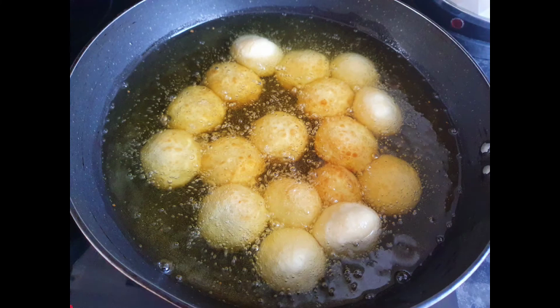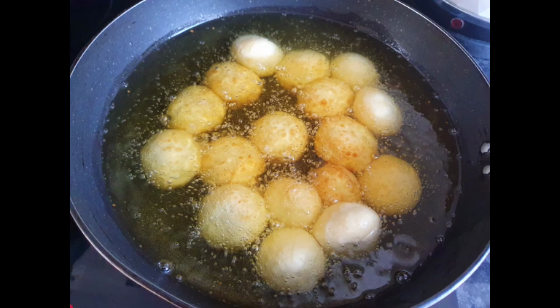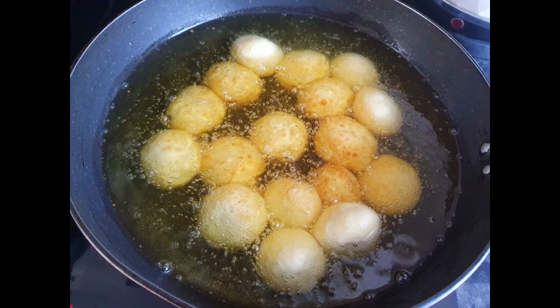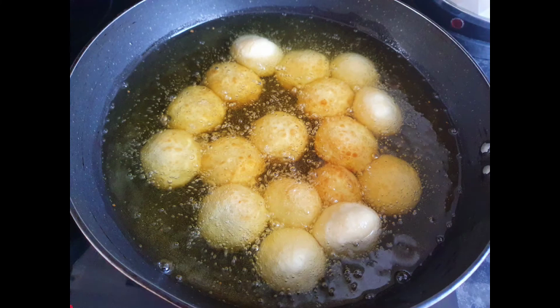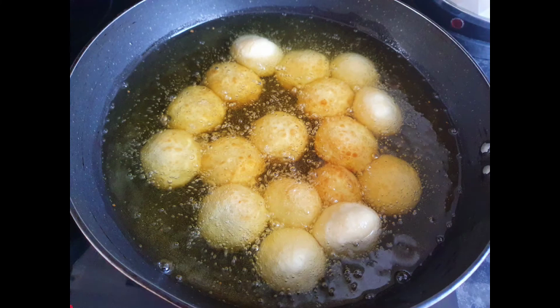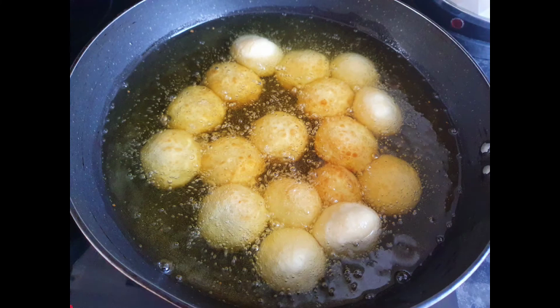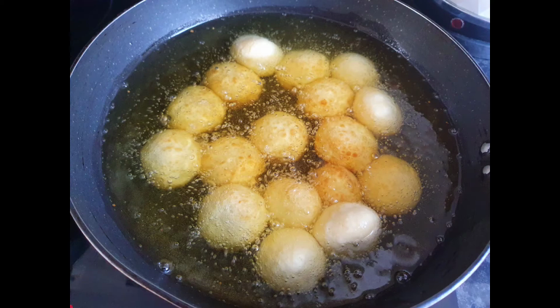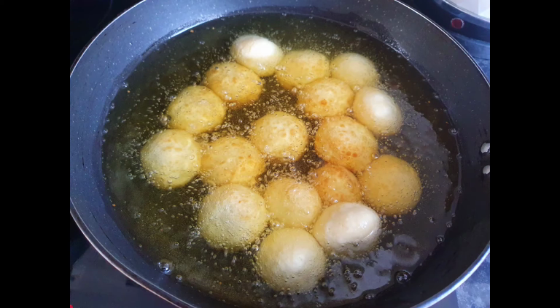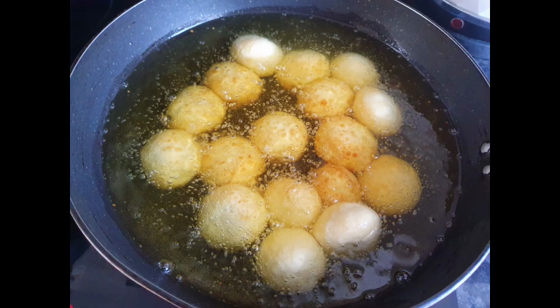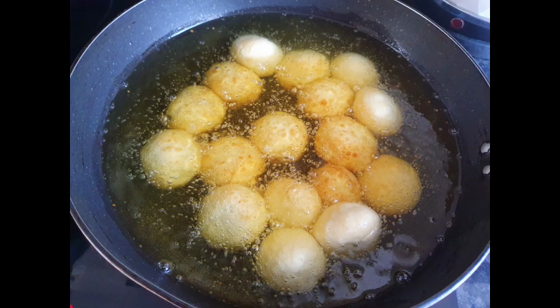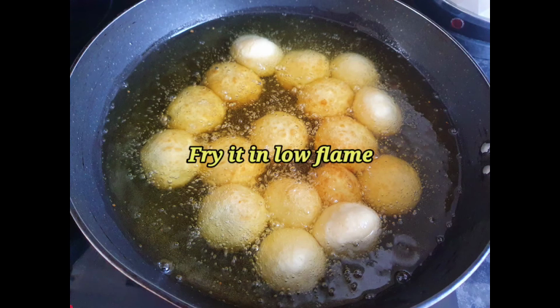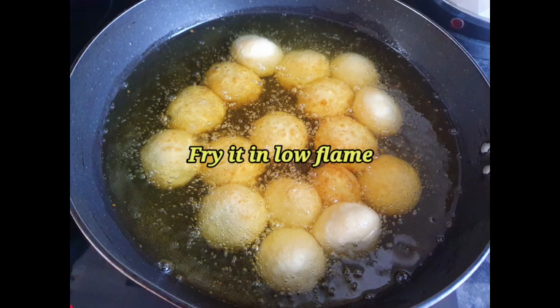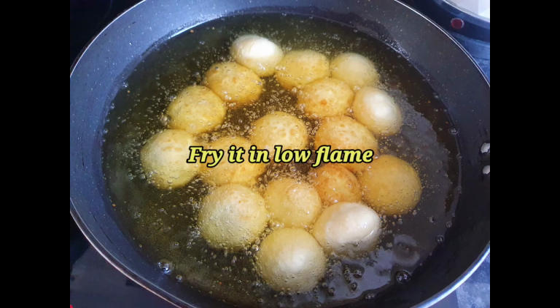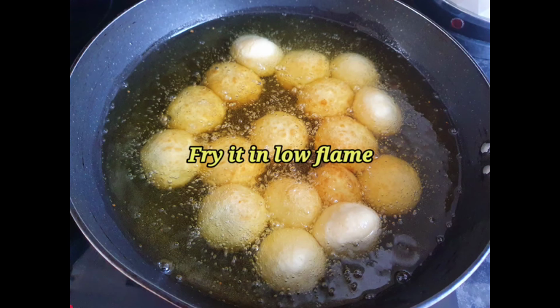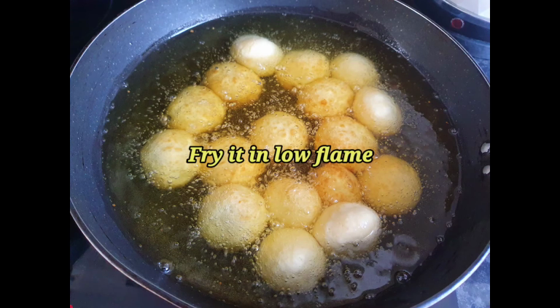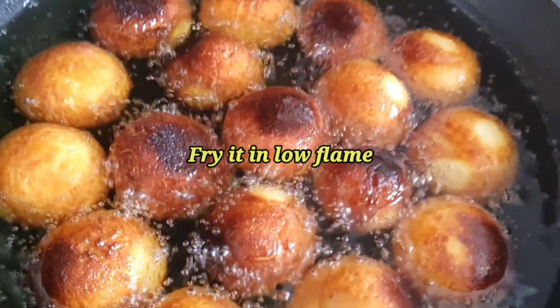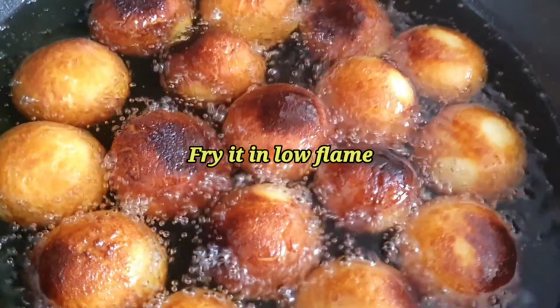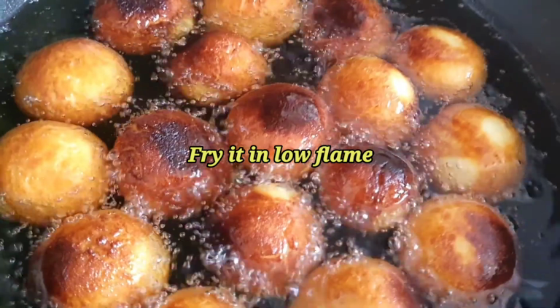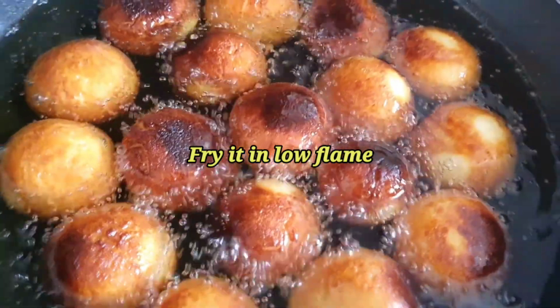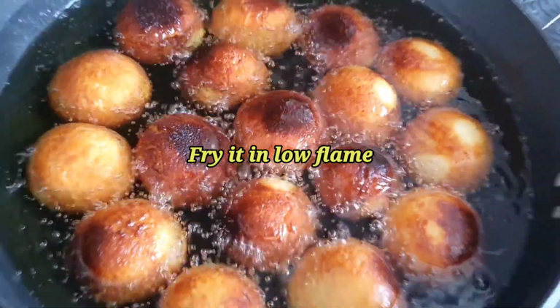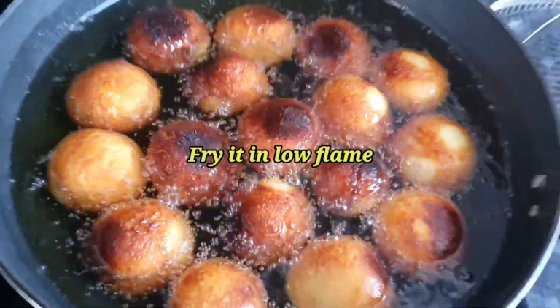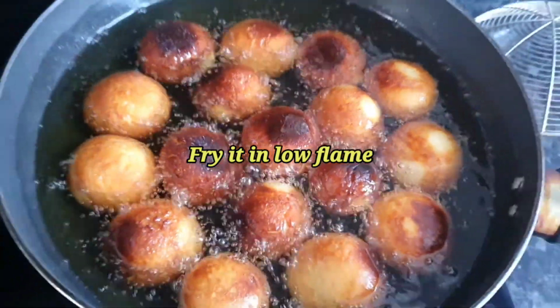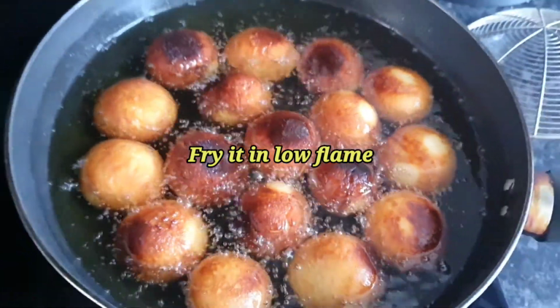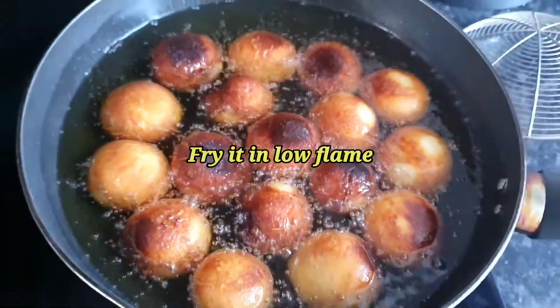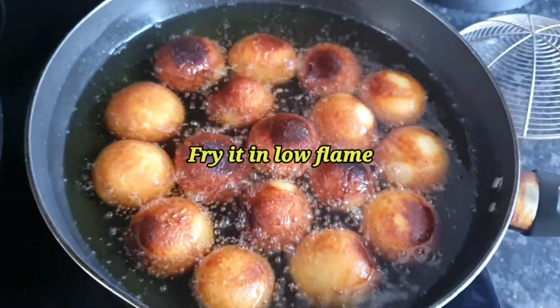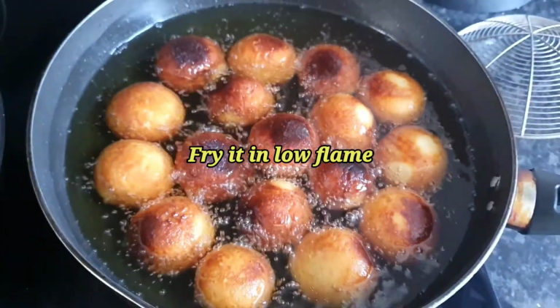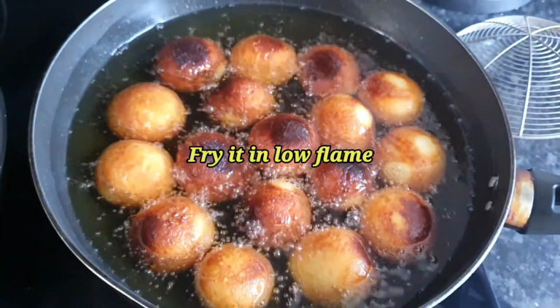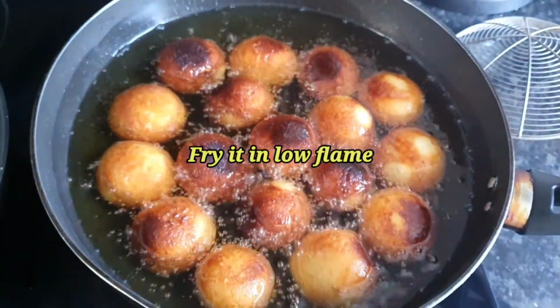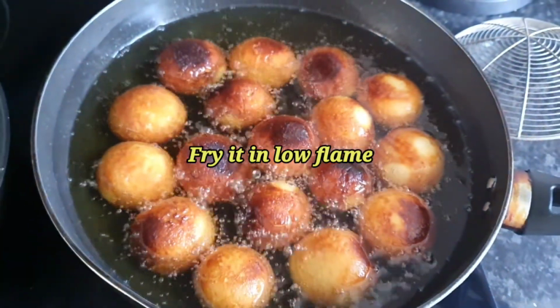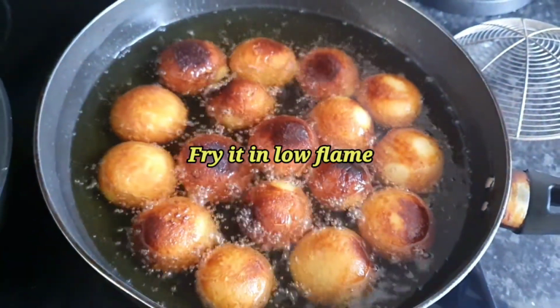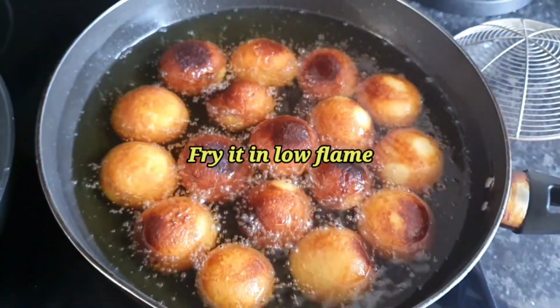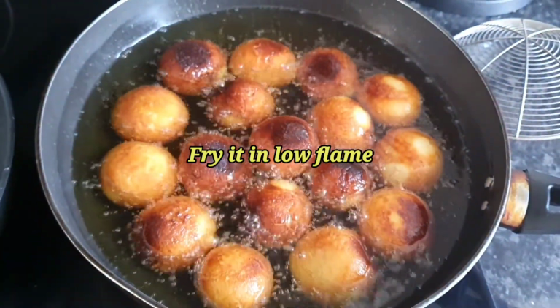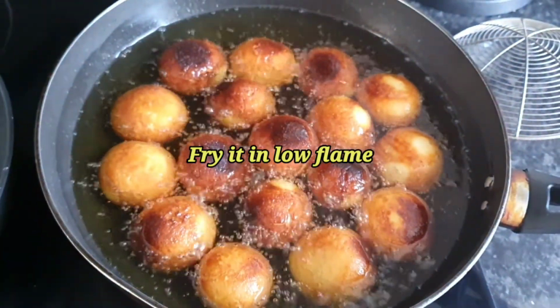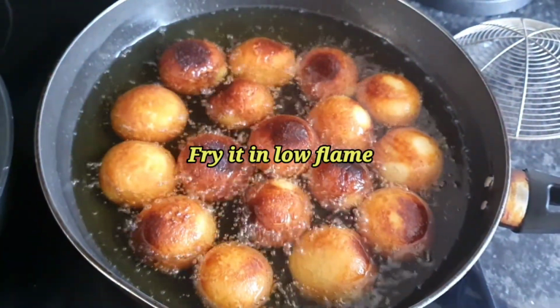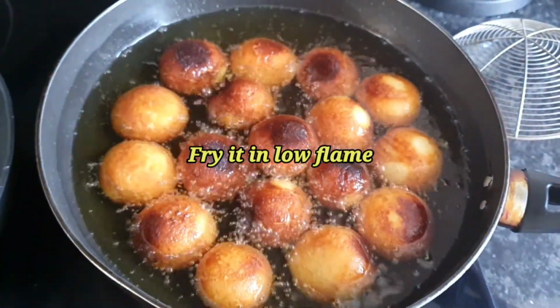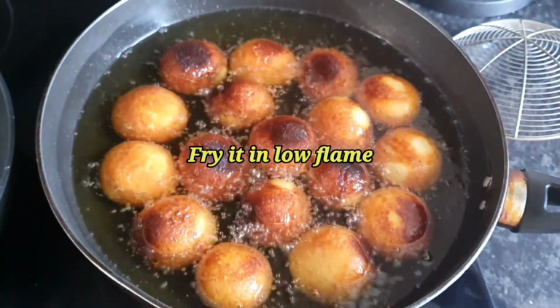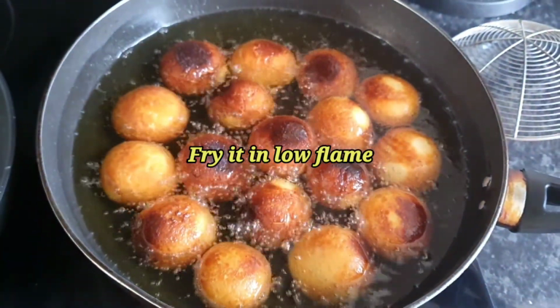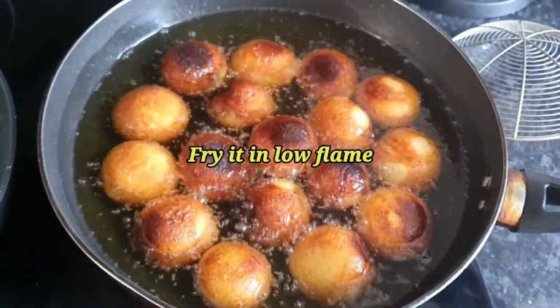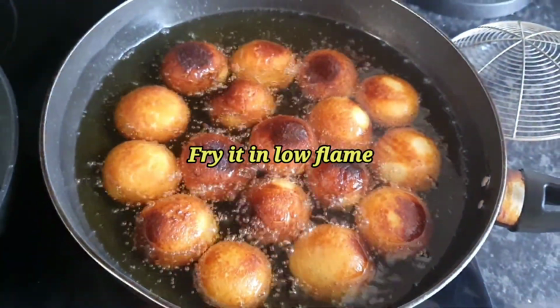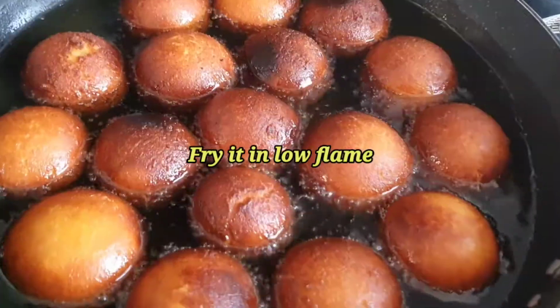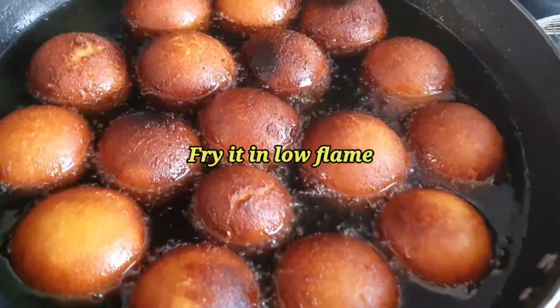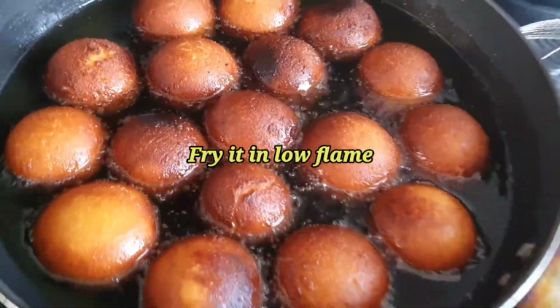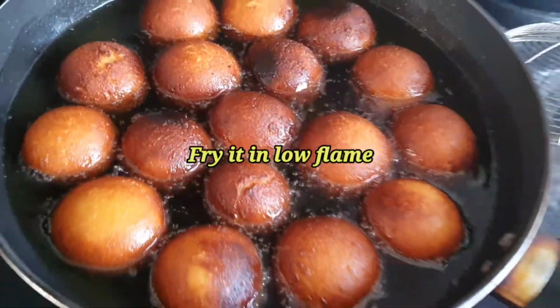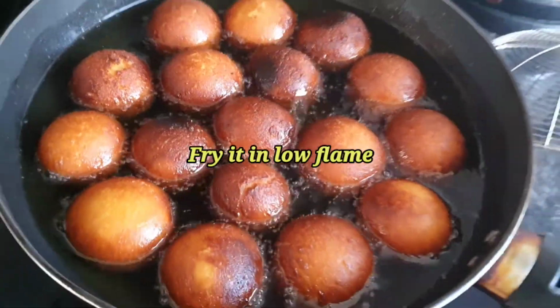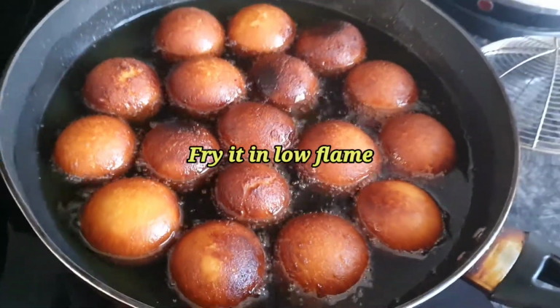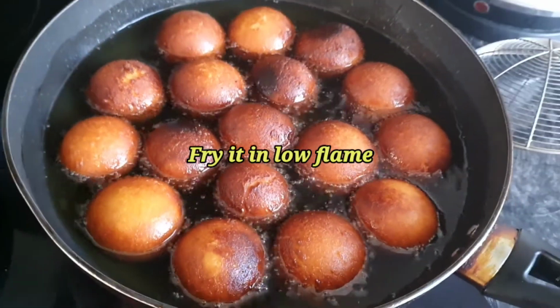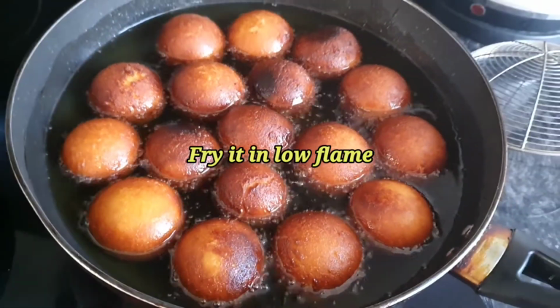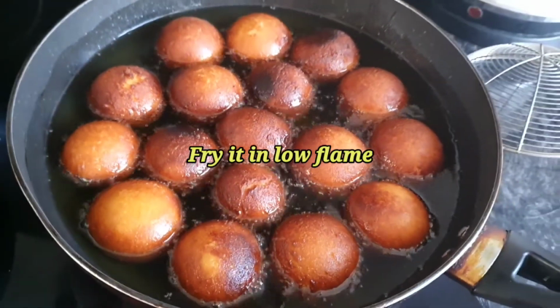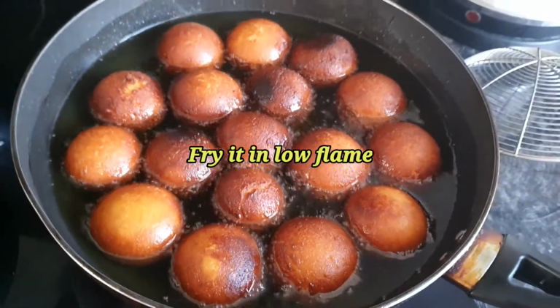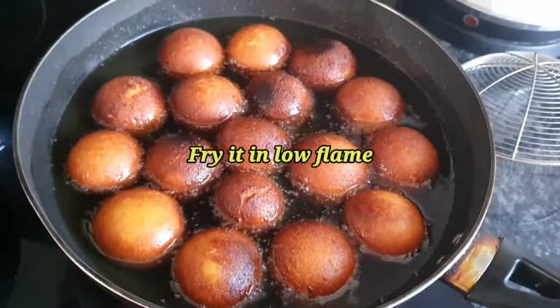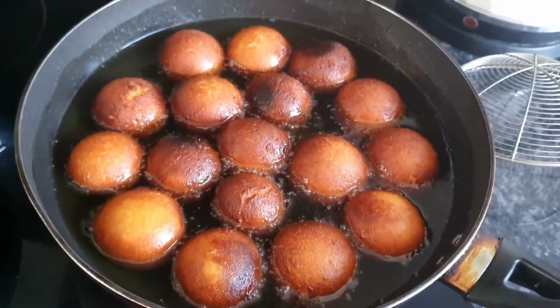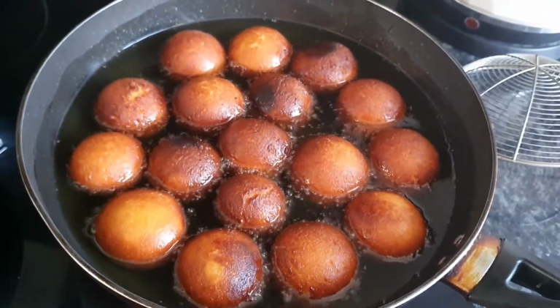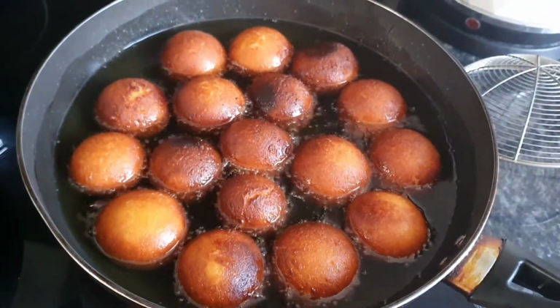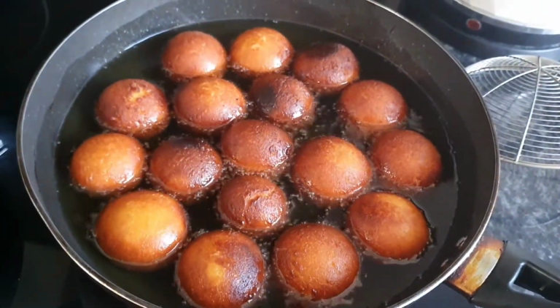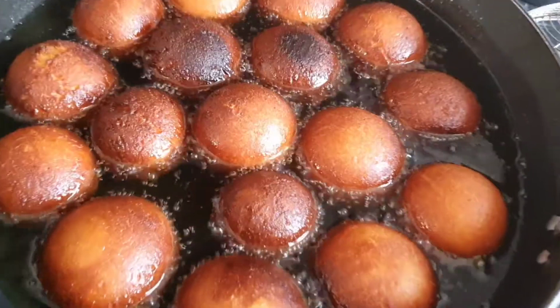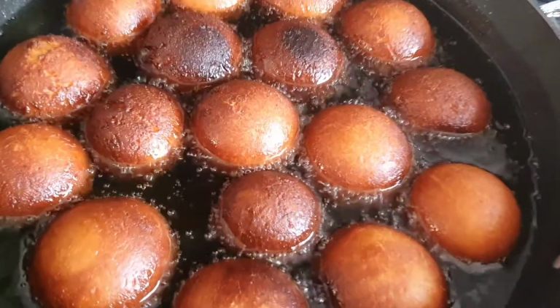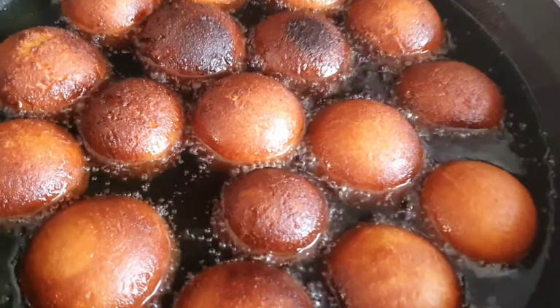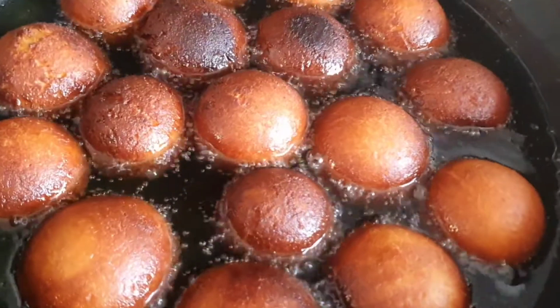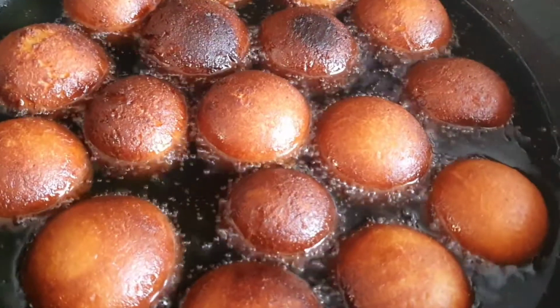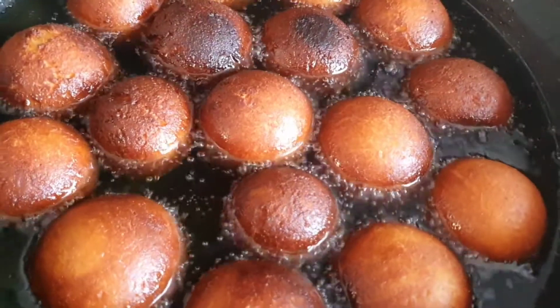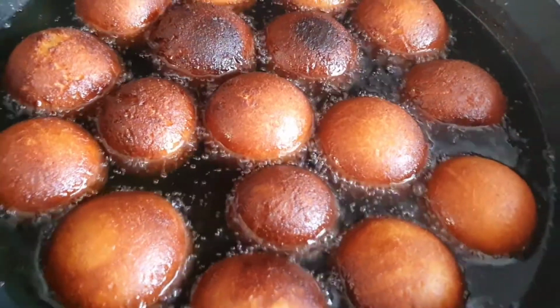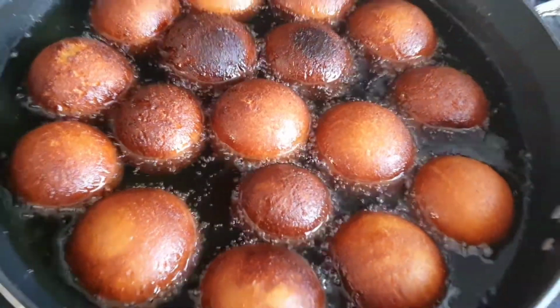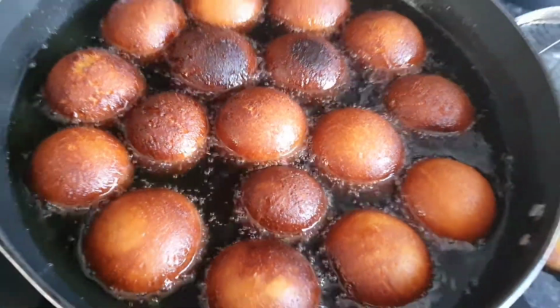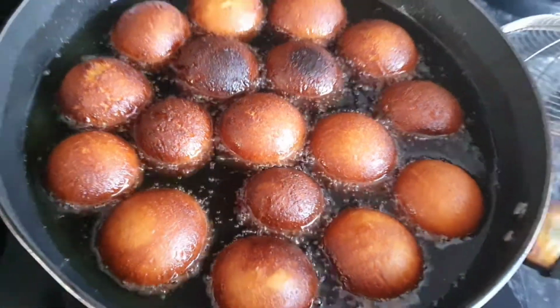Rub some ghee on your hand and palm, then roll the dough into smooth balls and fry them on a low flame.